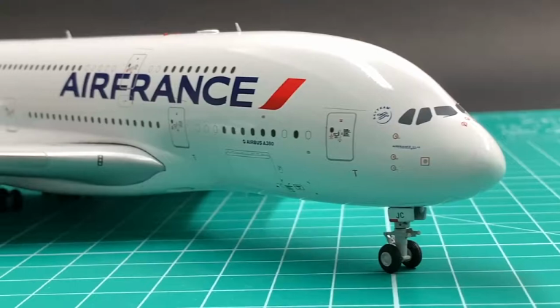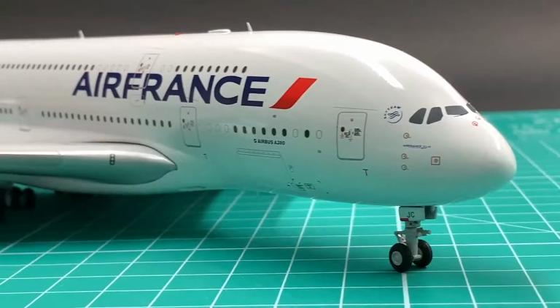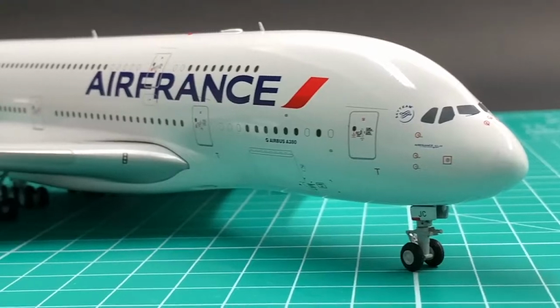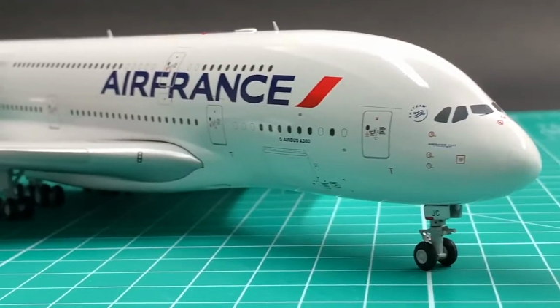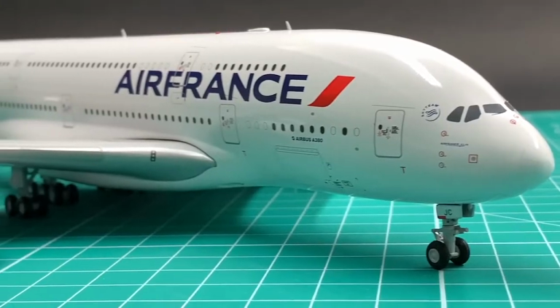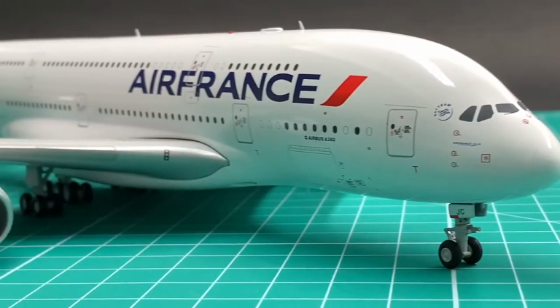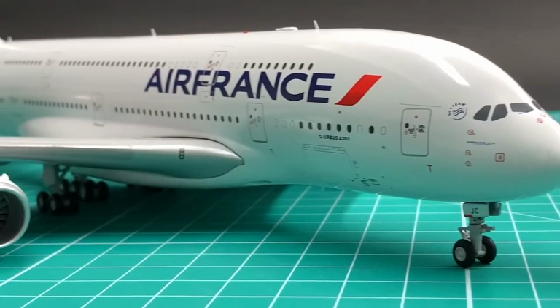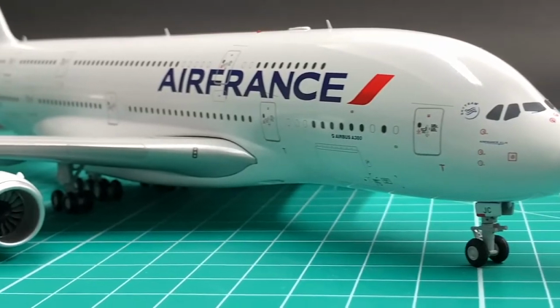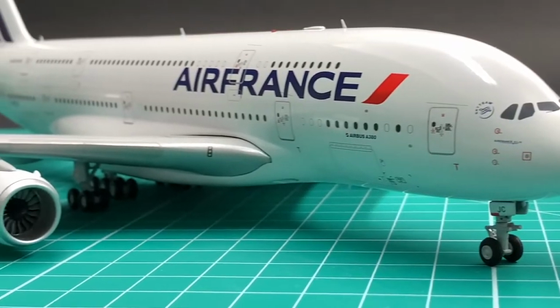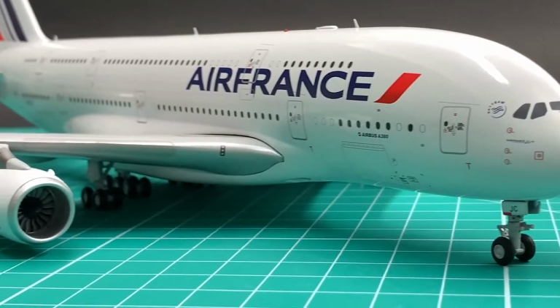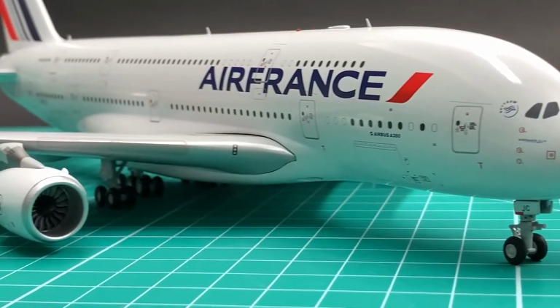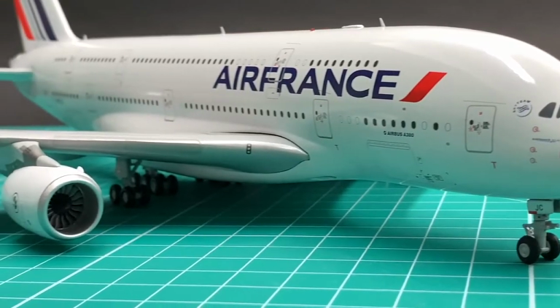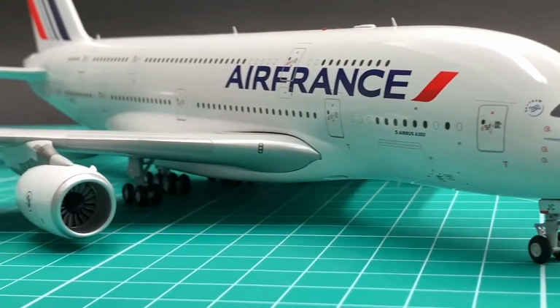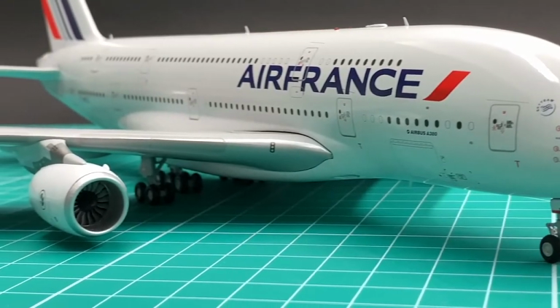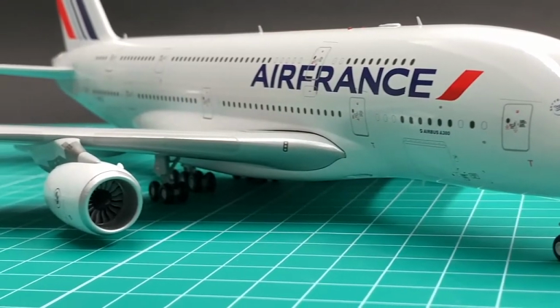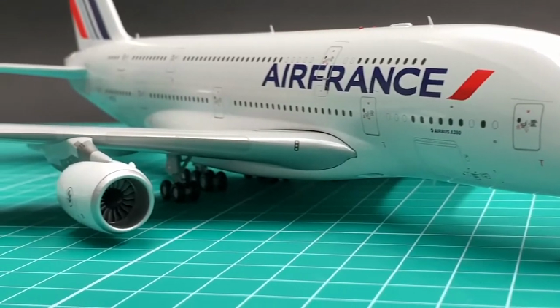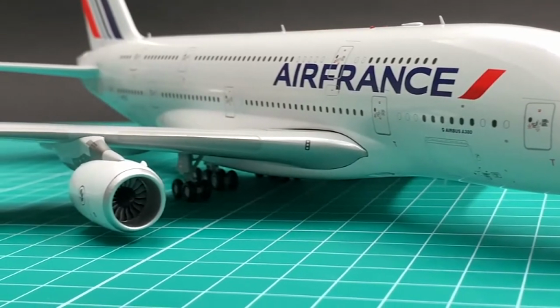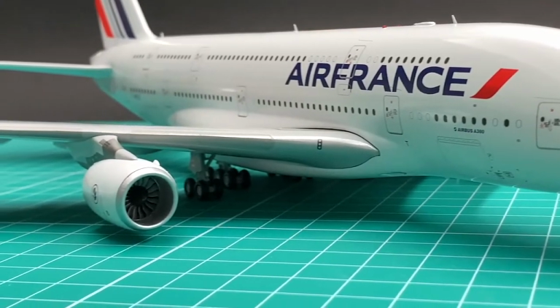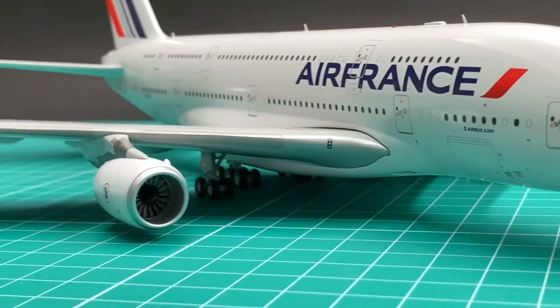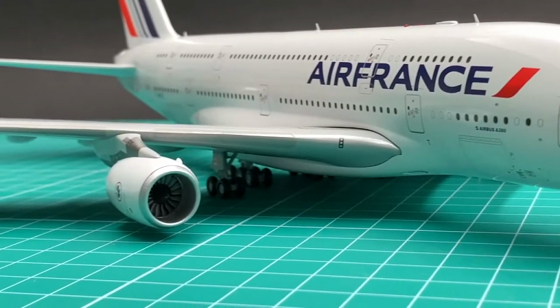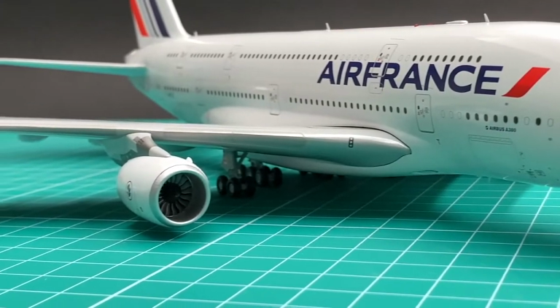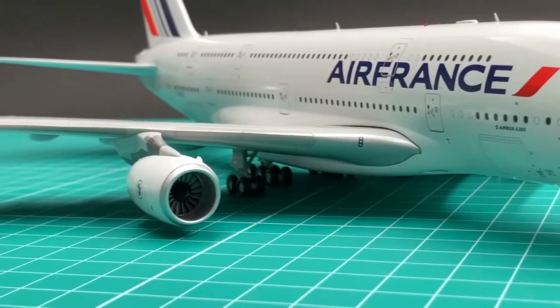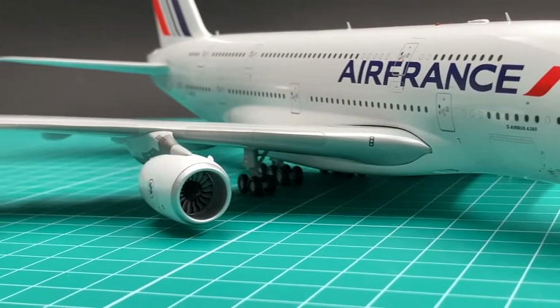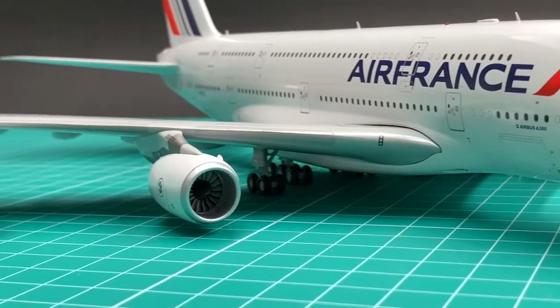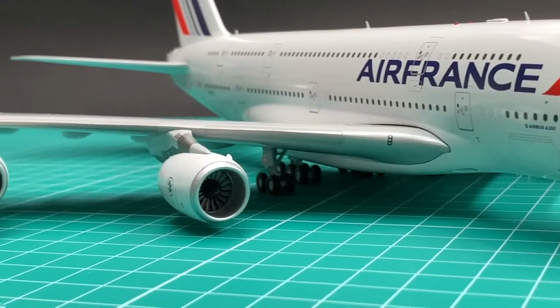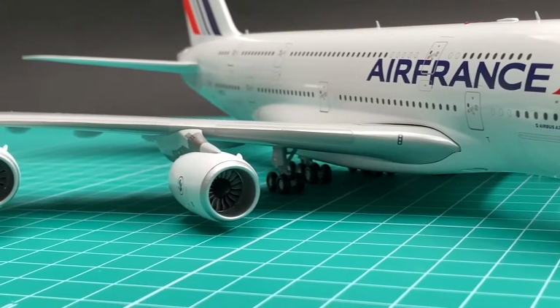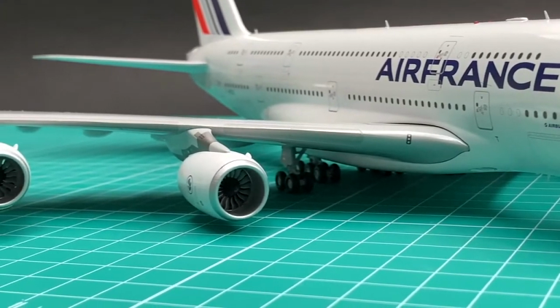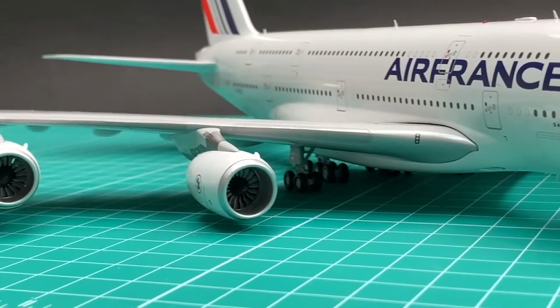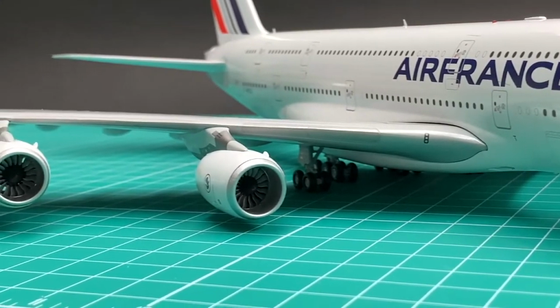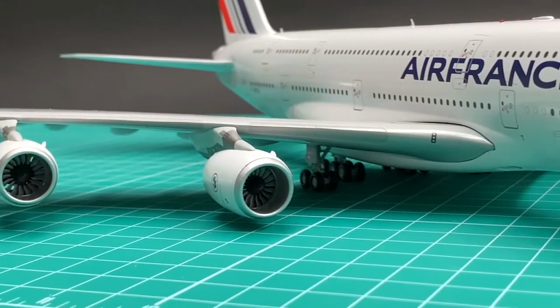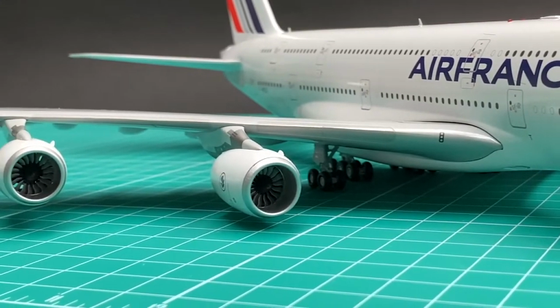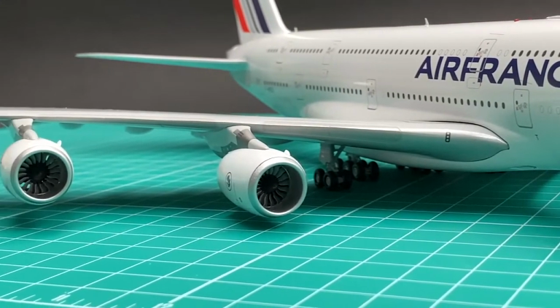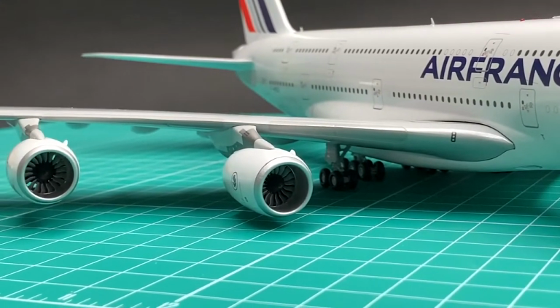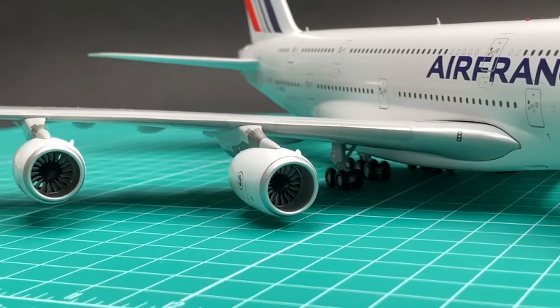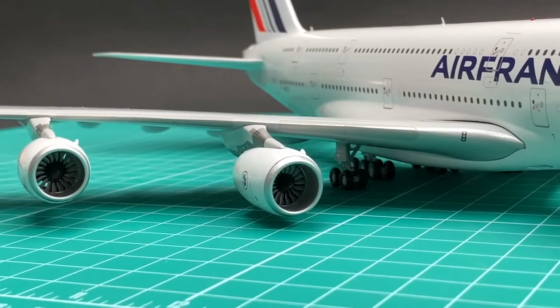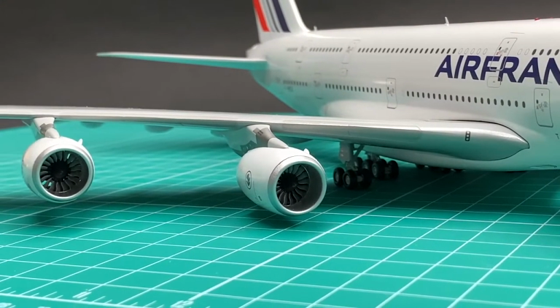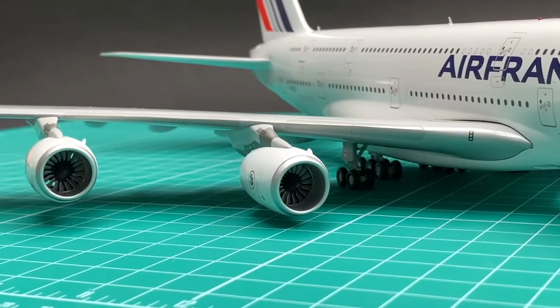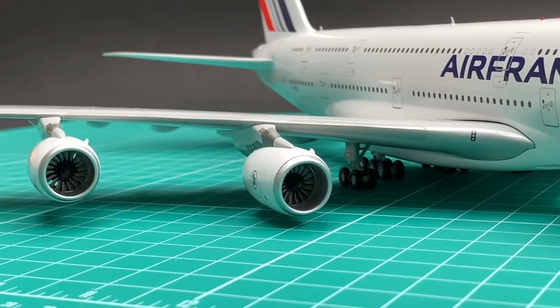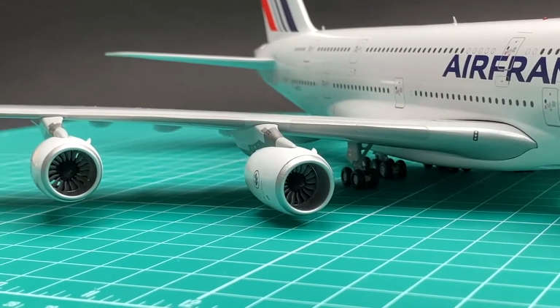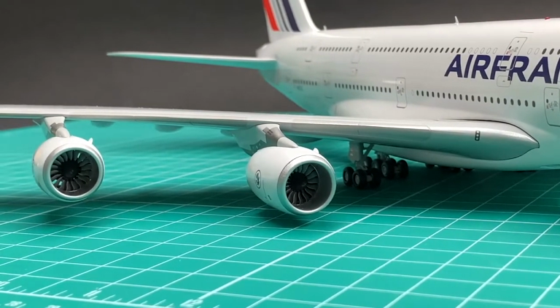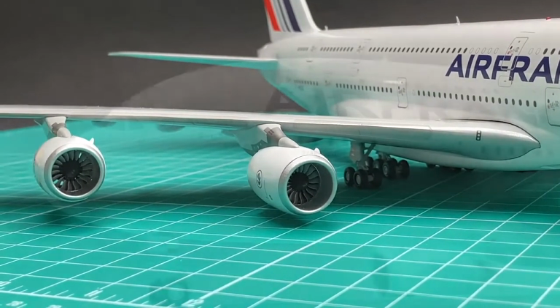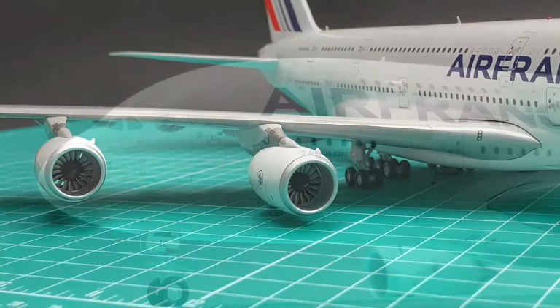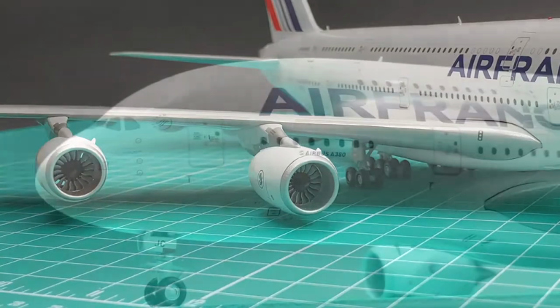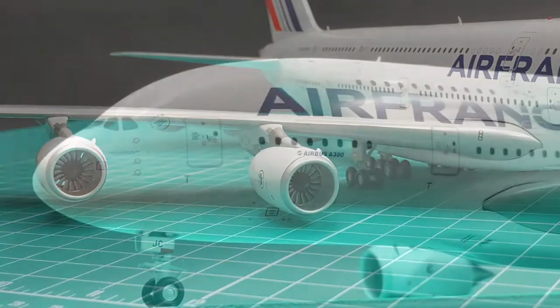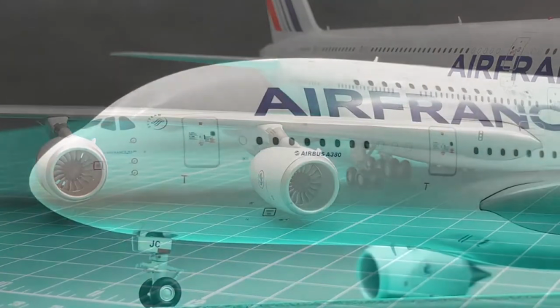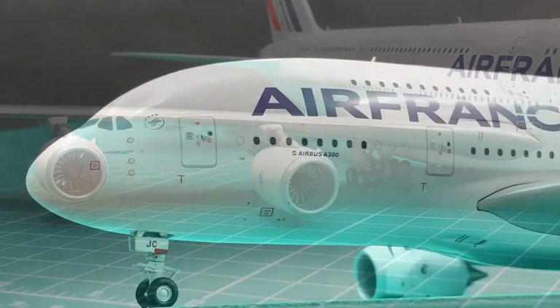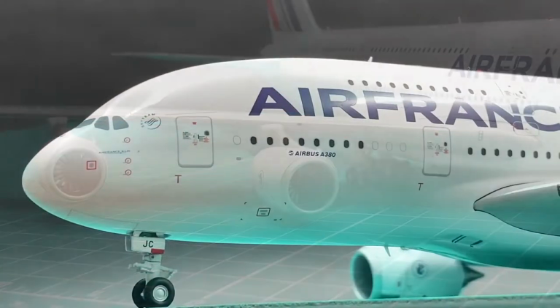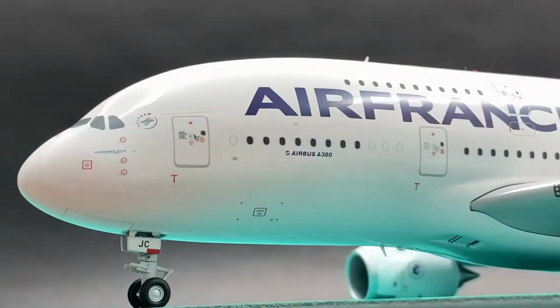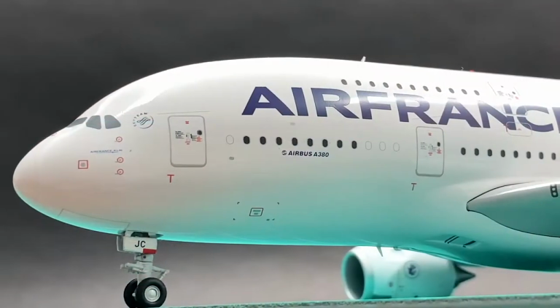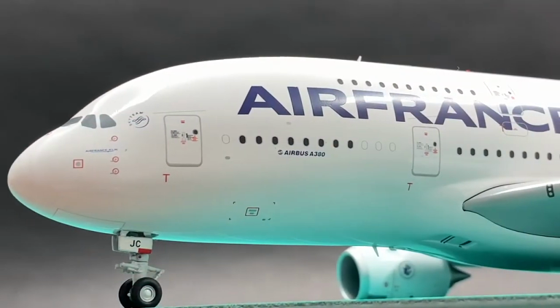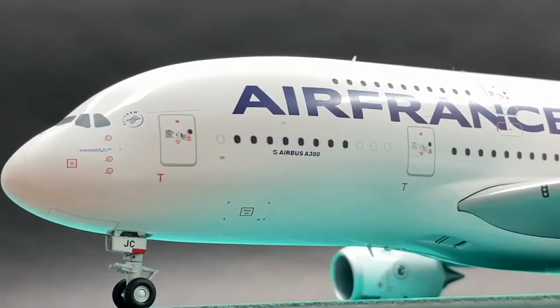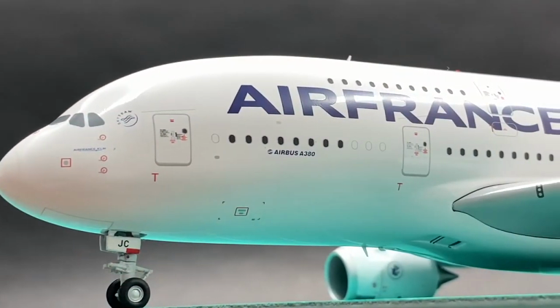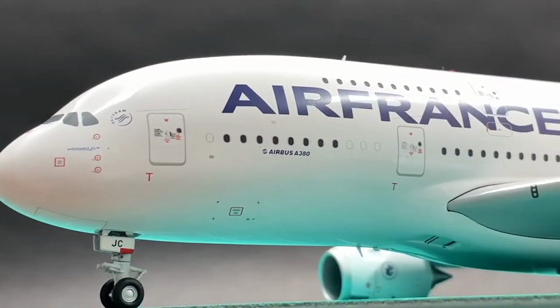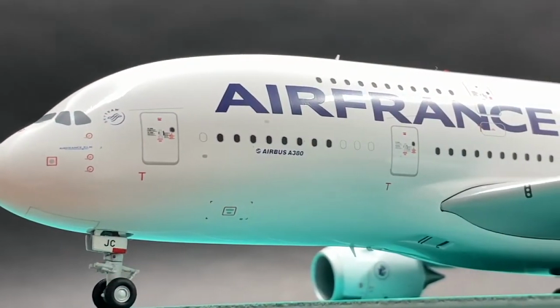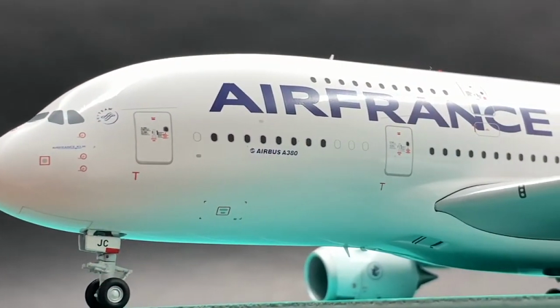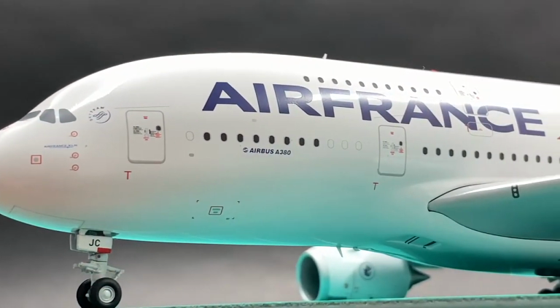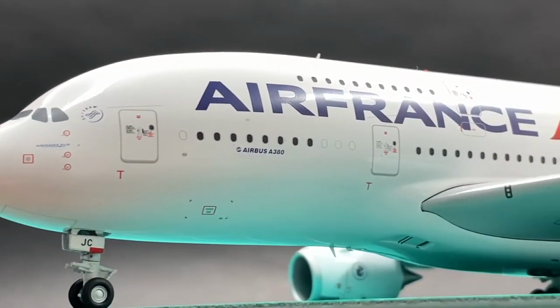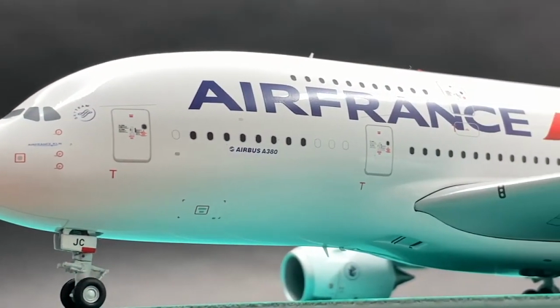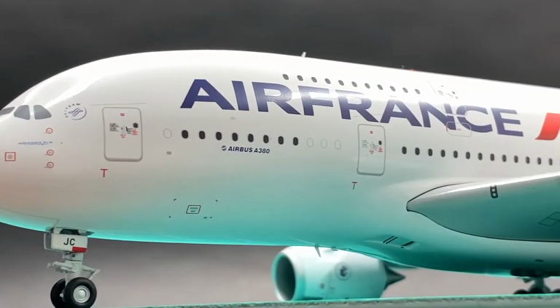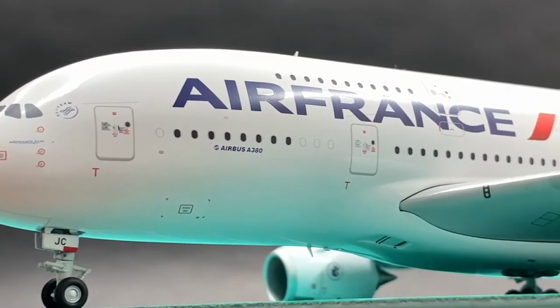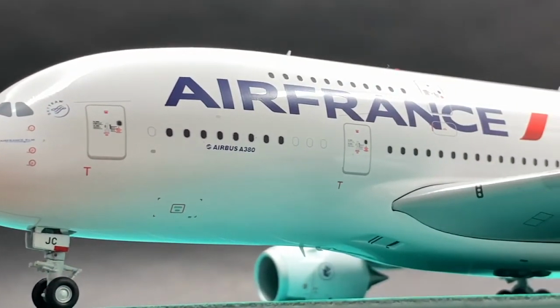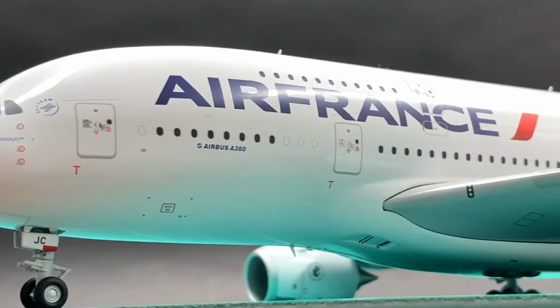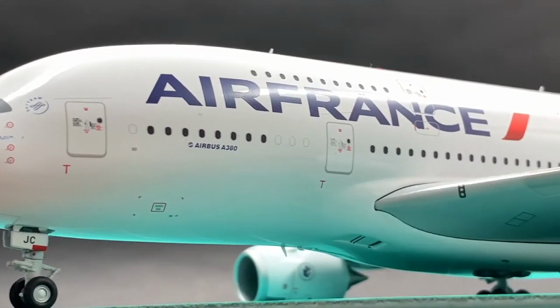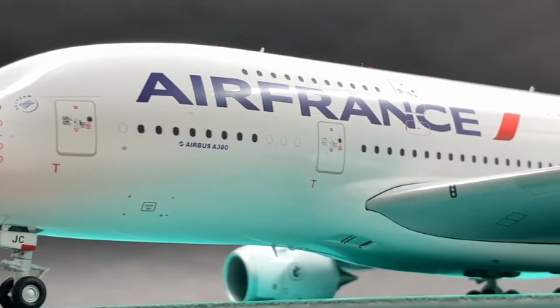Previously, we found a few problems in Gemini's Korean Air A380. The good news is some of them are gone in this Air France.